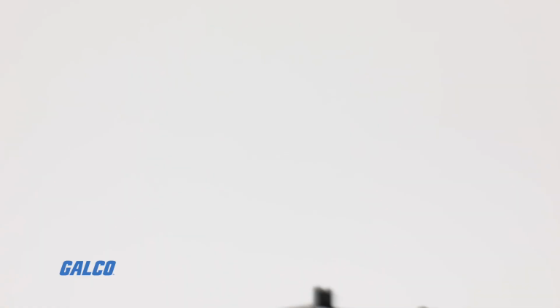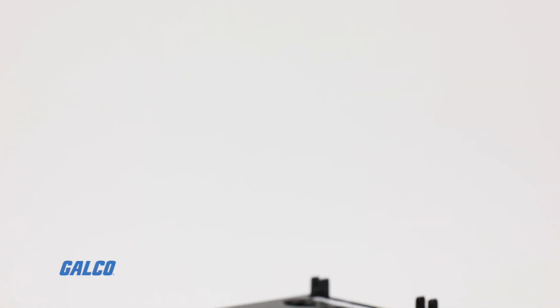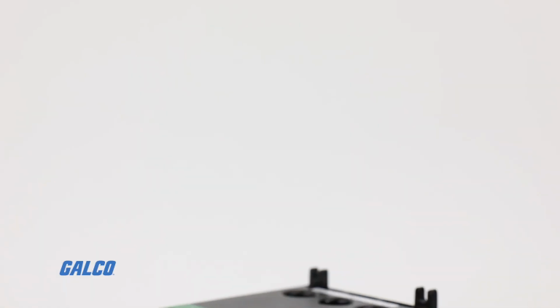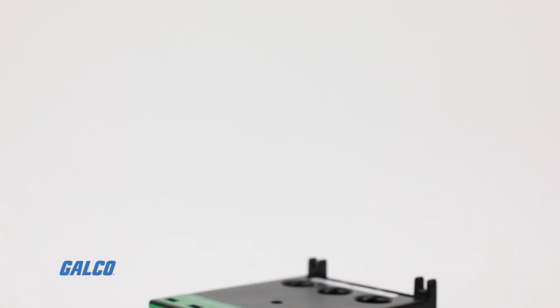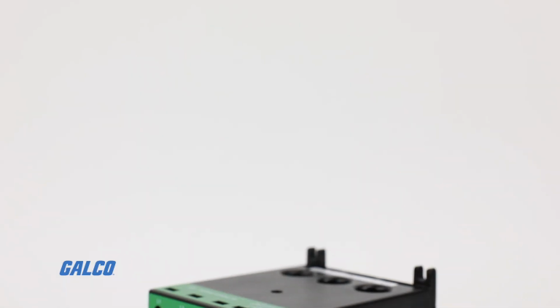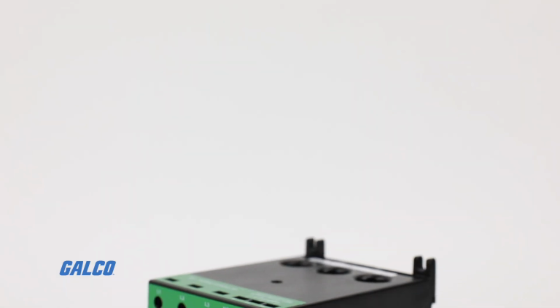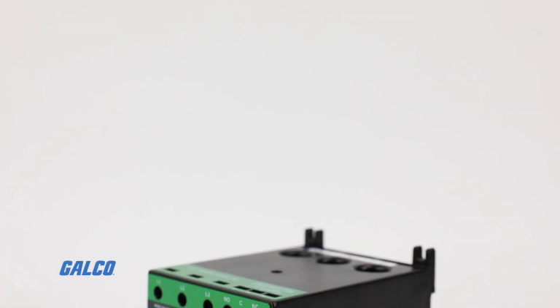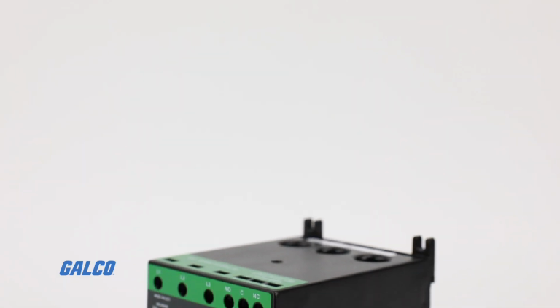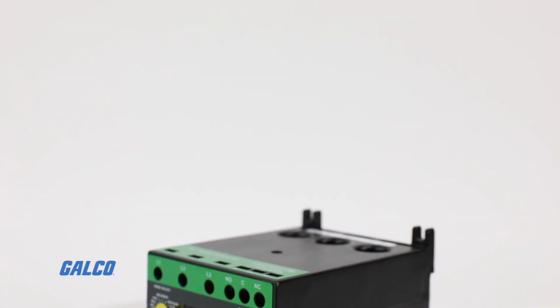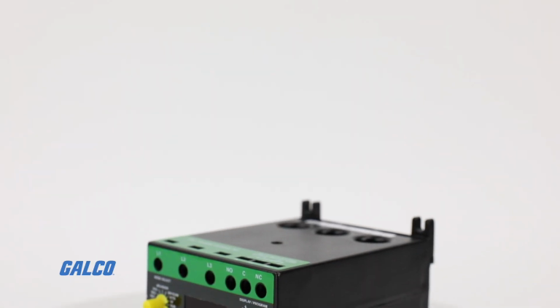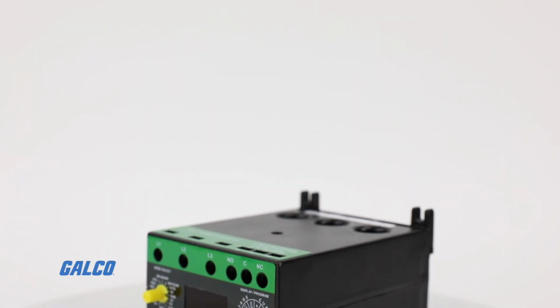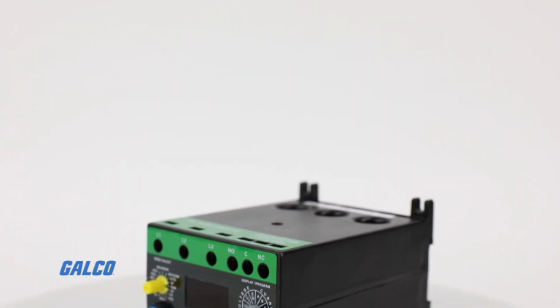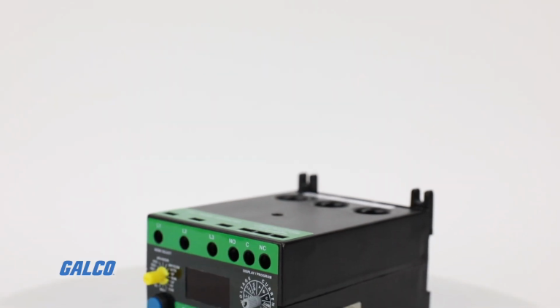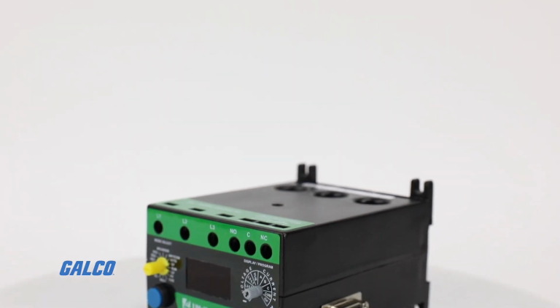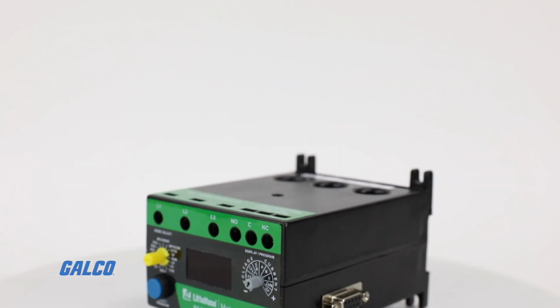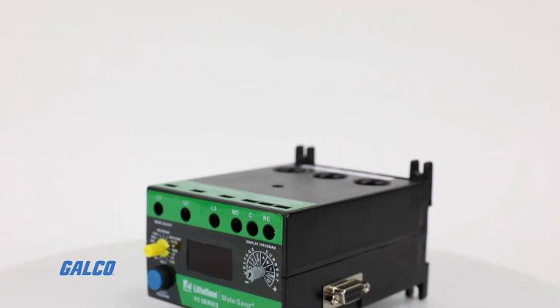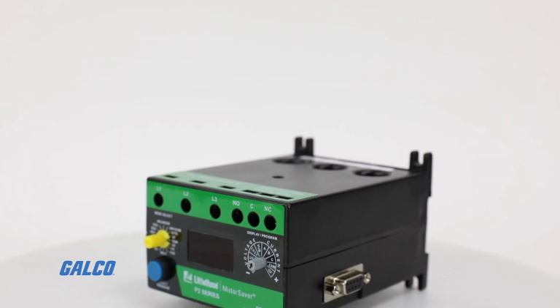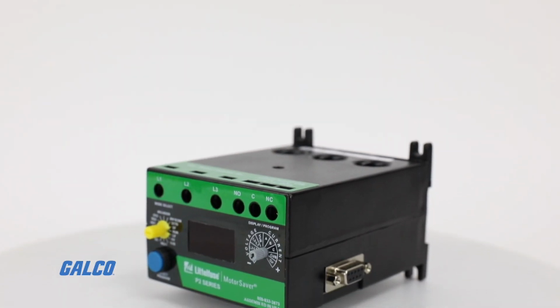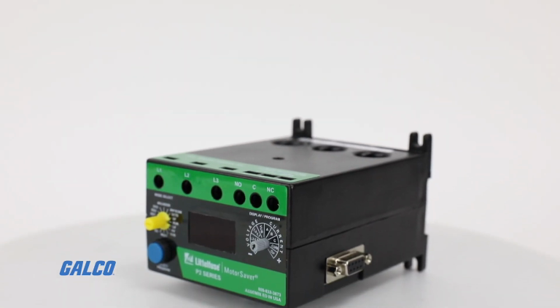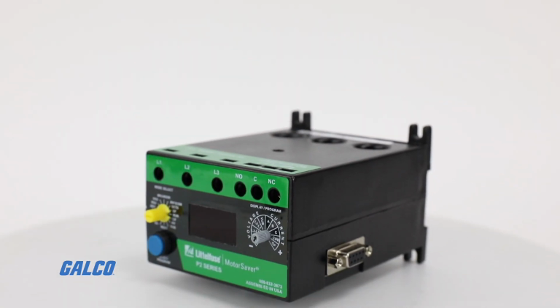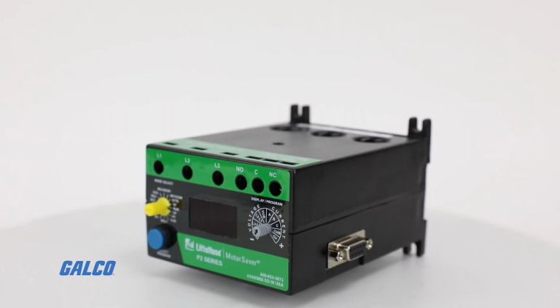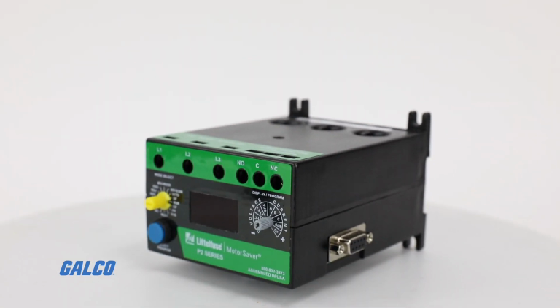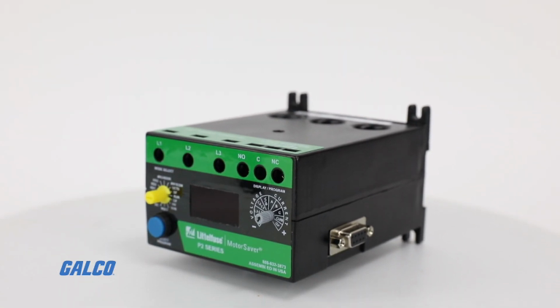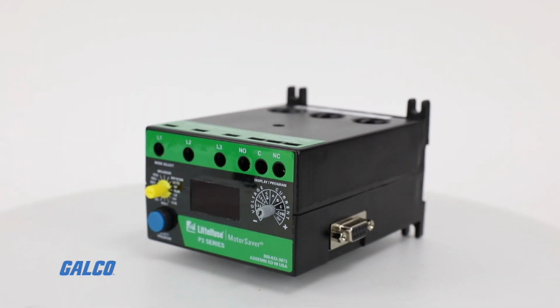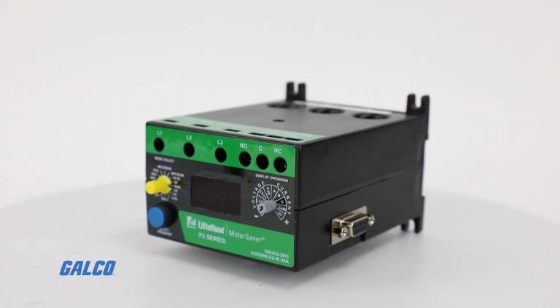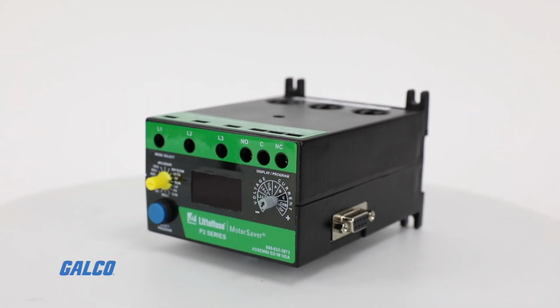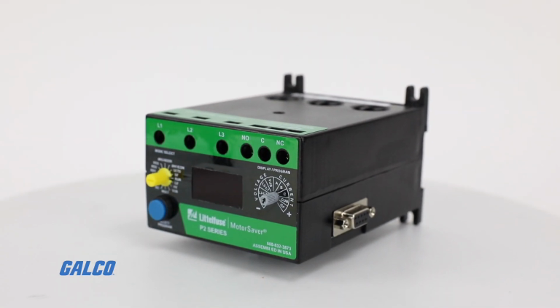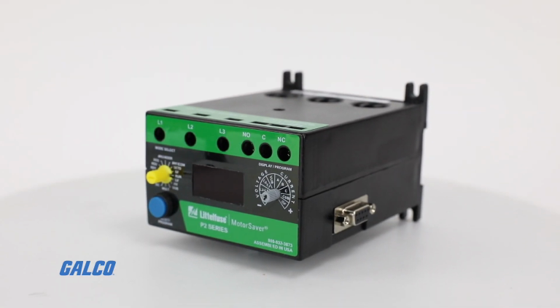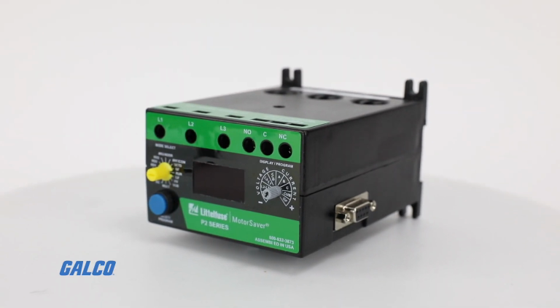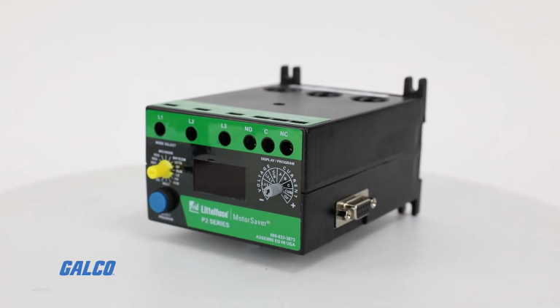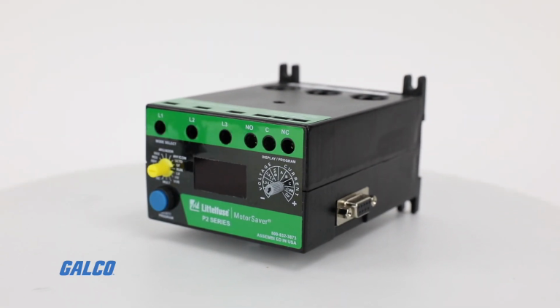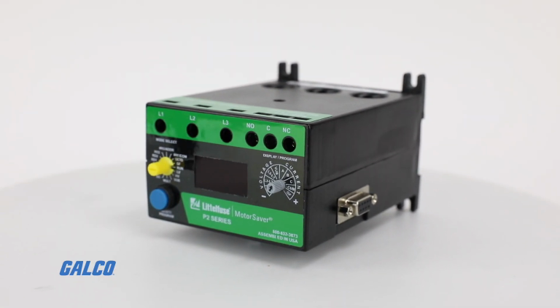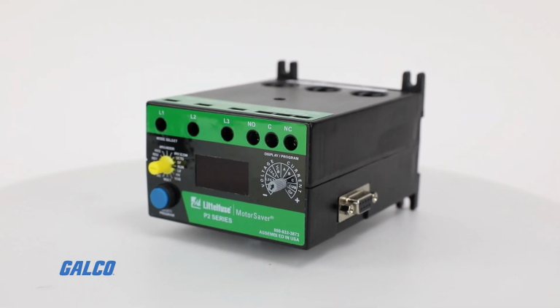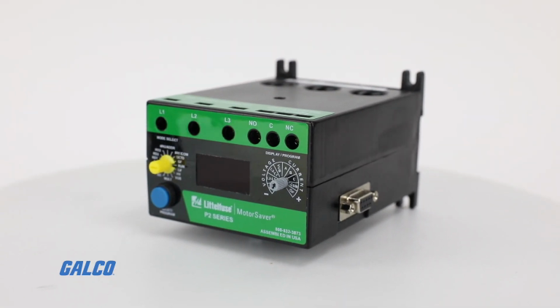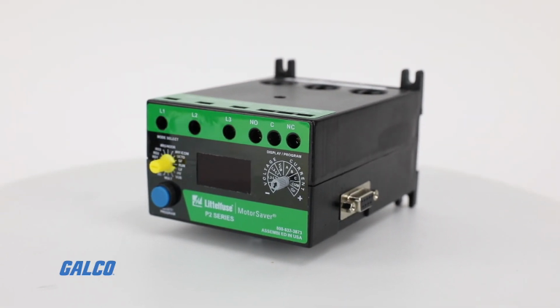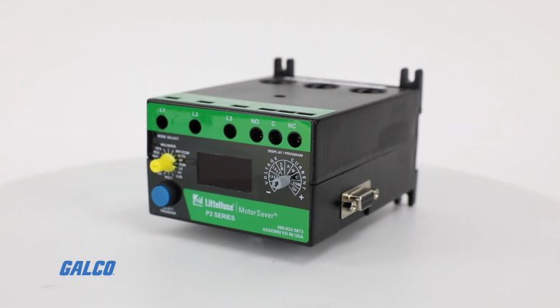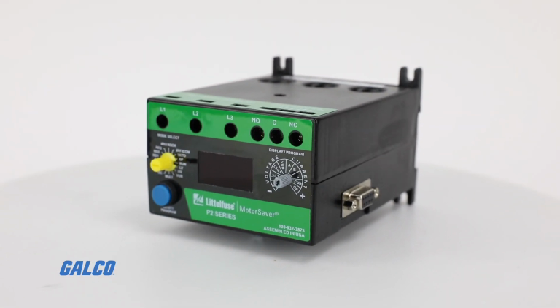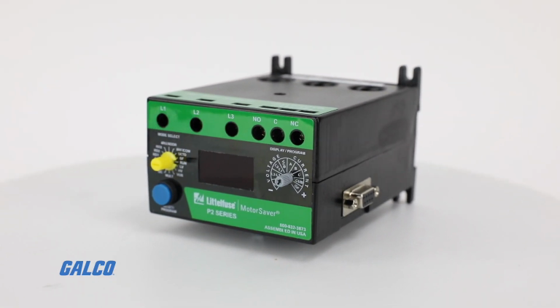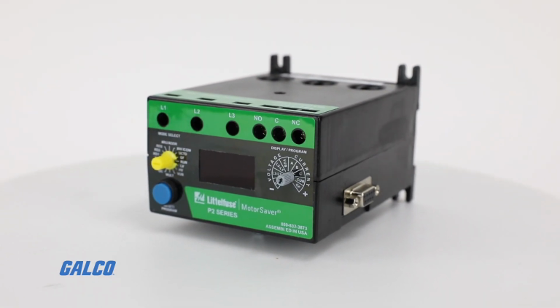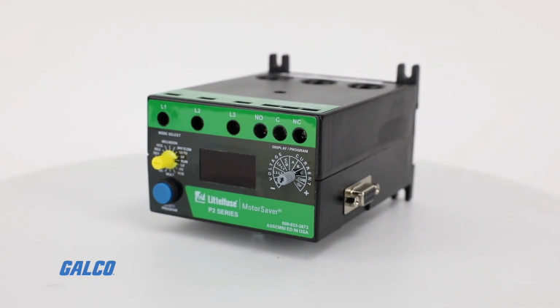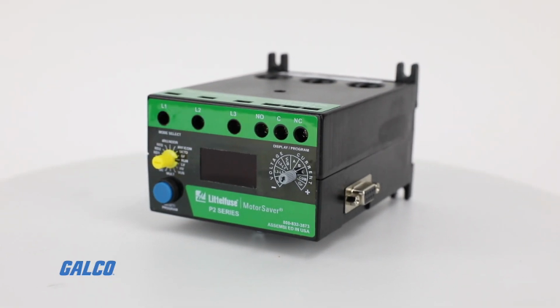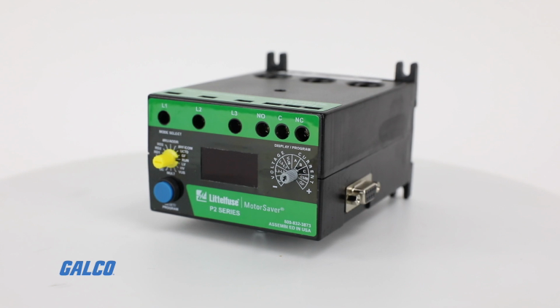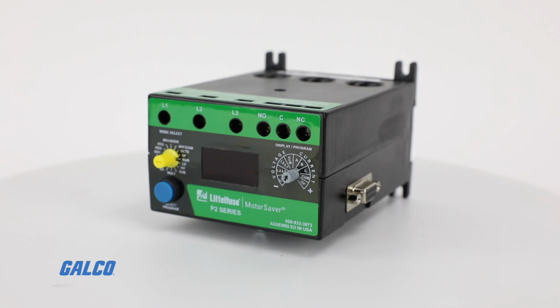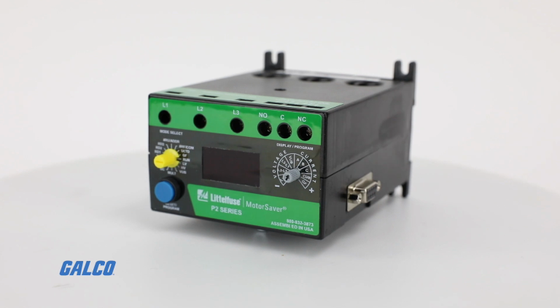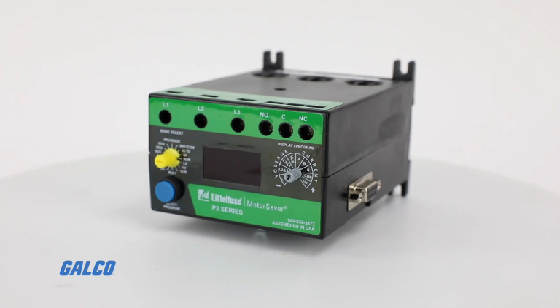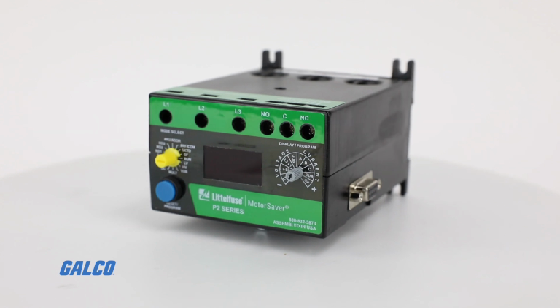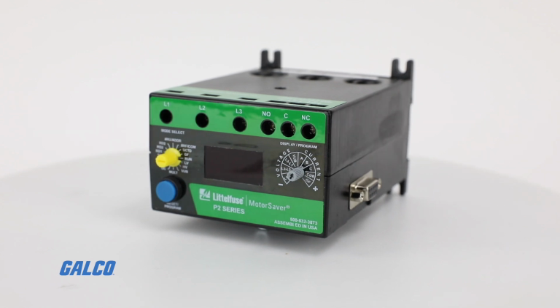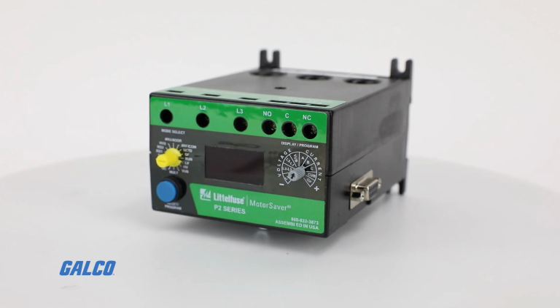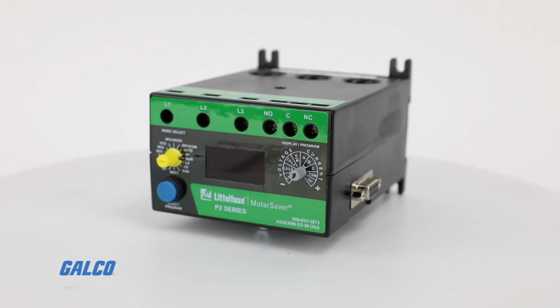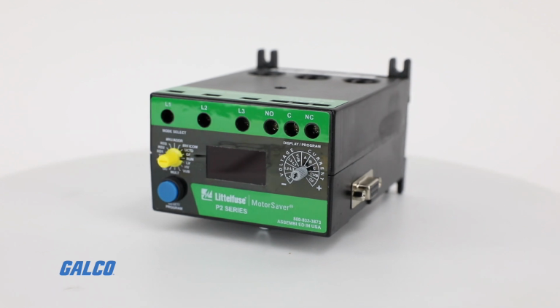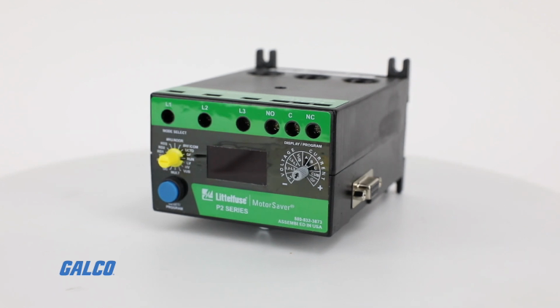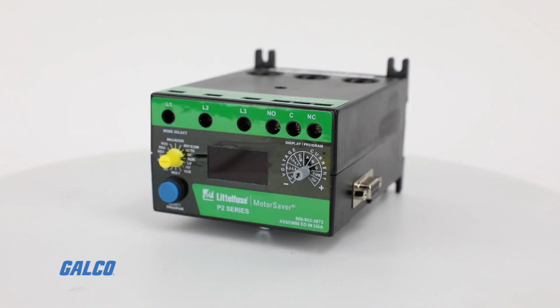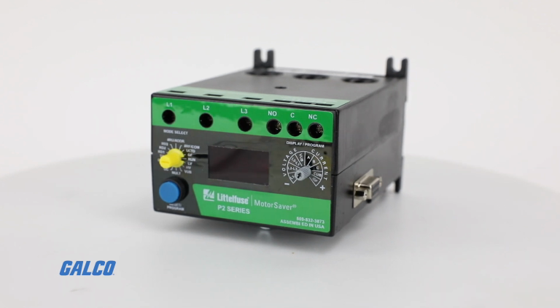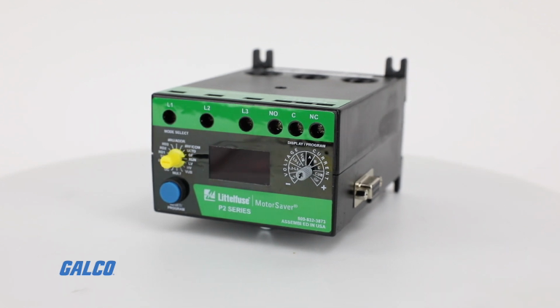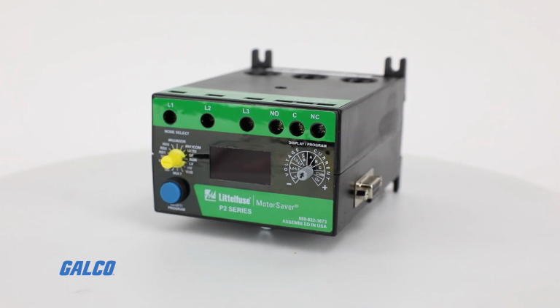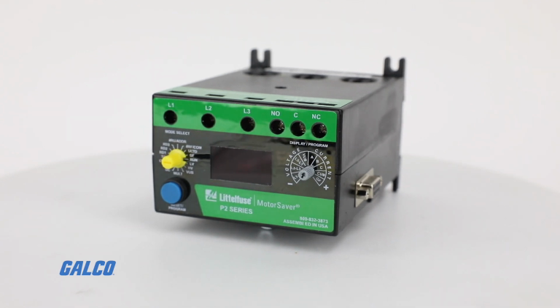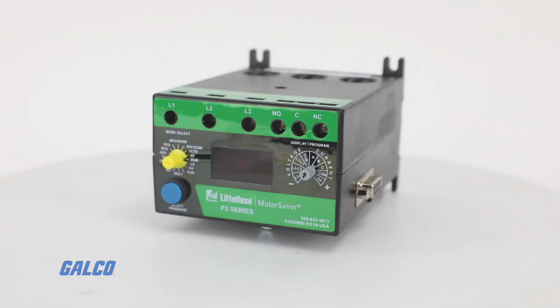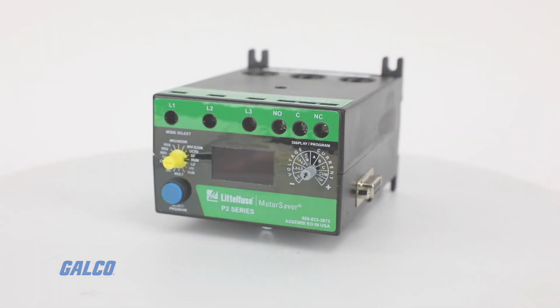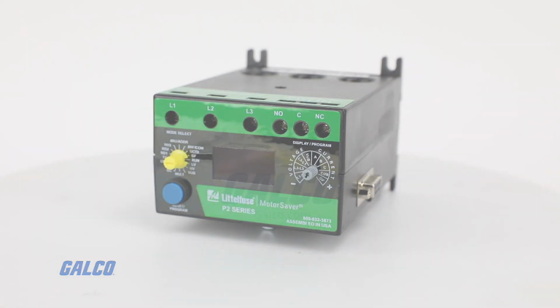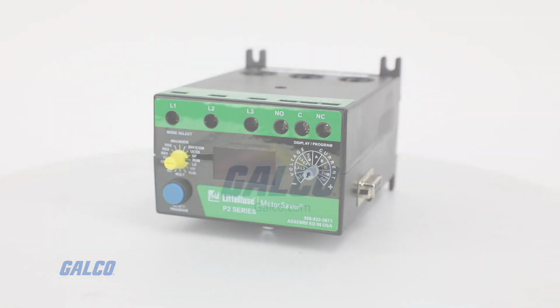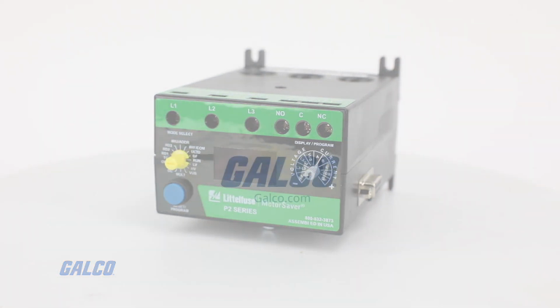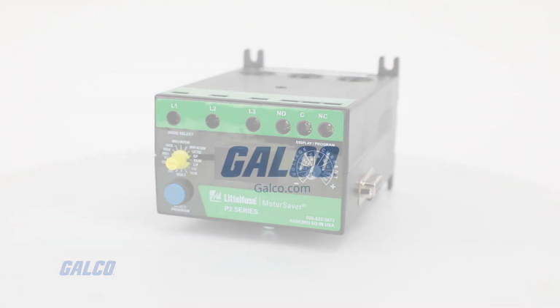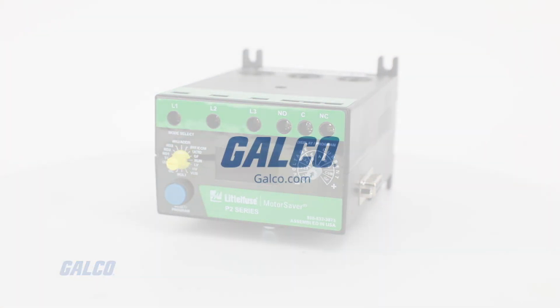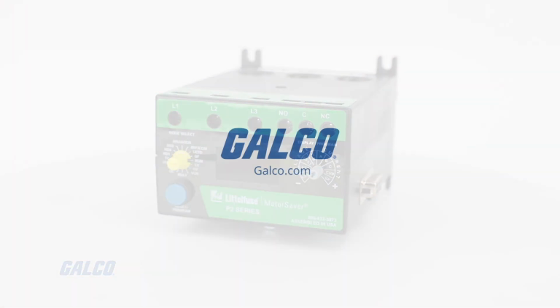To learn more about SimCom's 777 Series Overload Relay, visit galco.com.